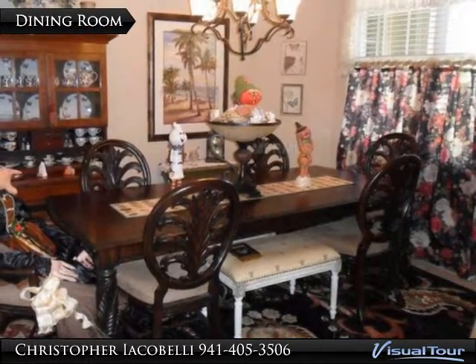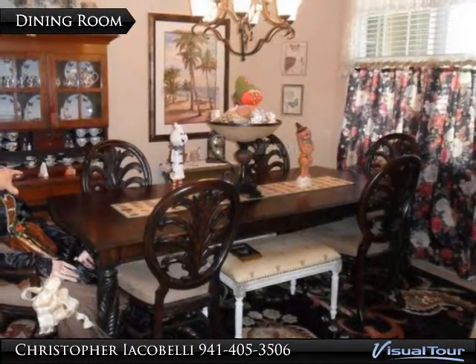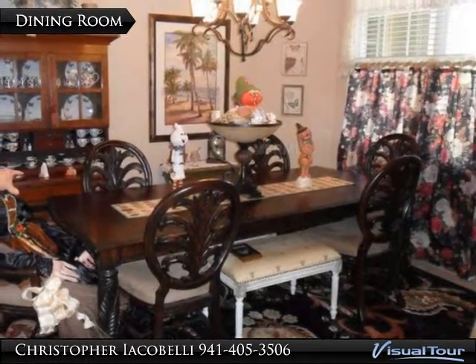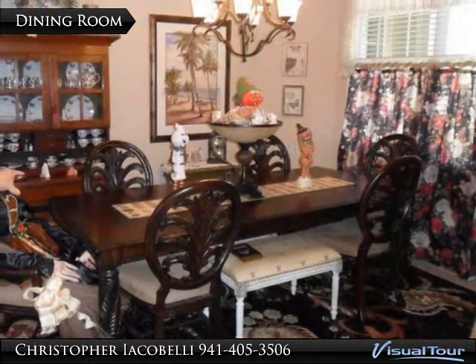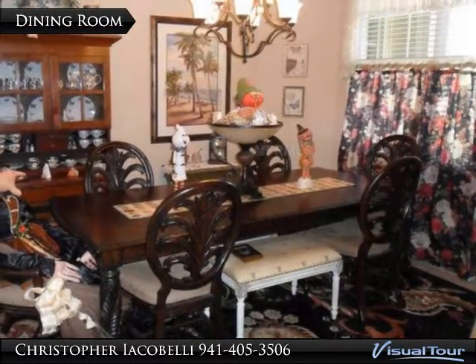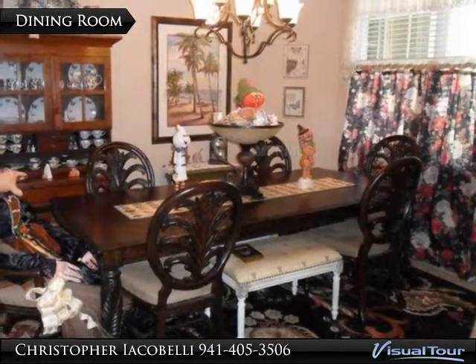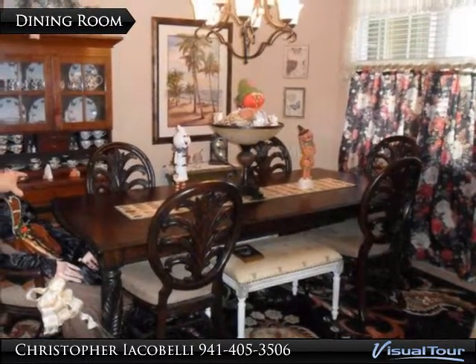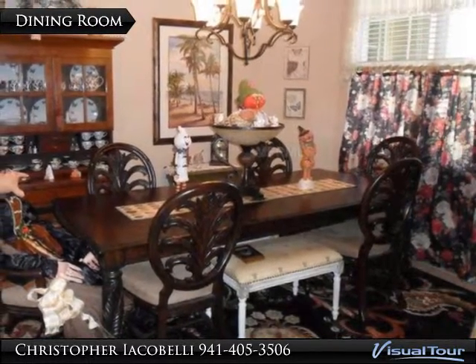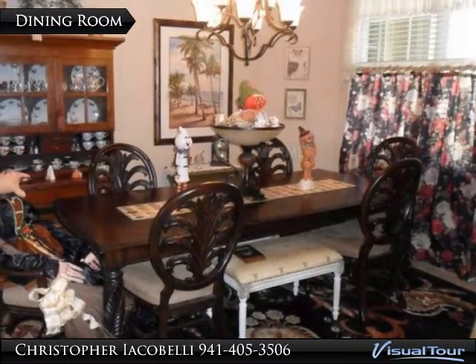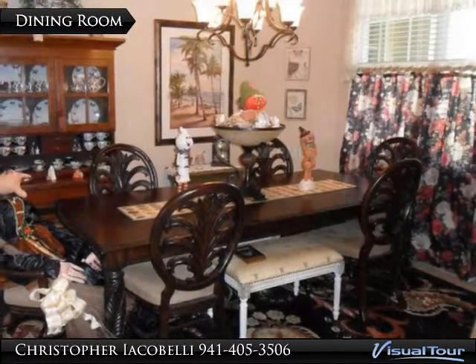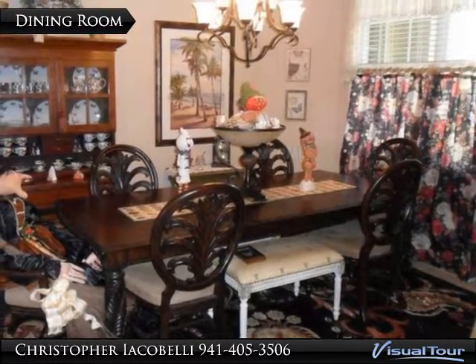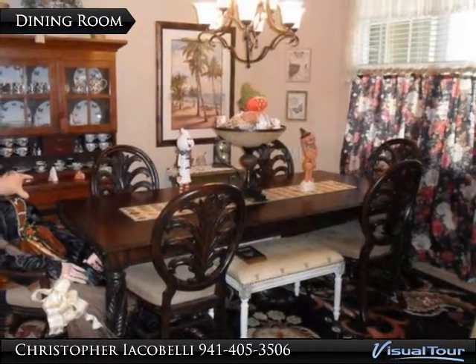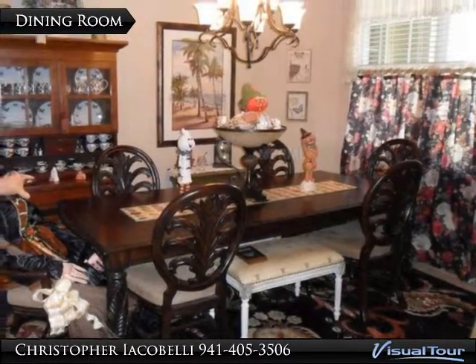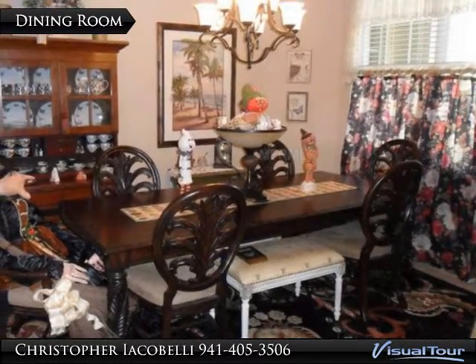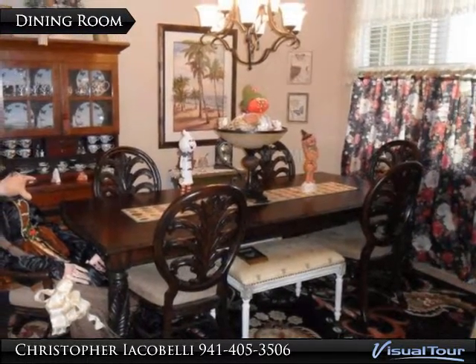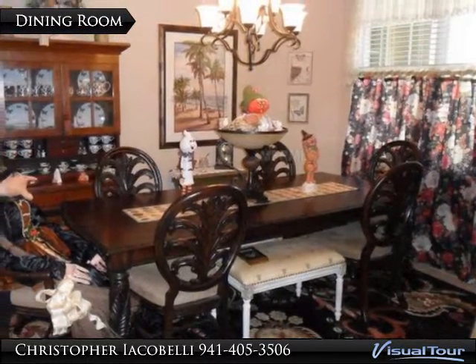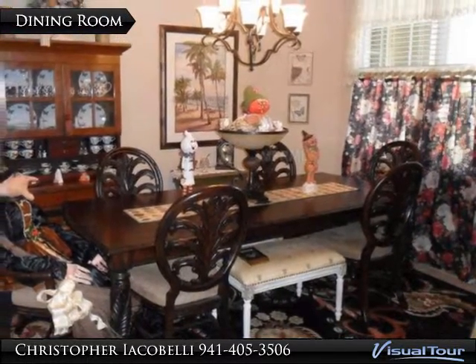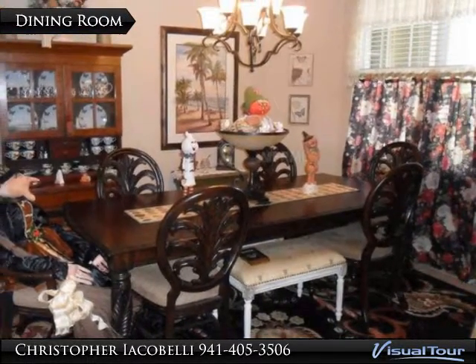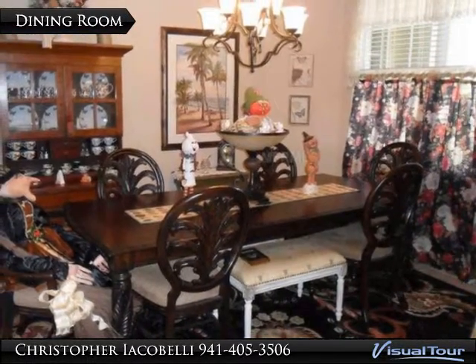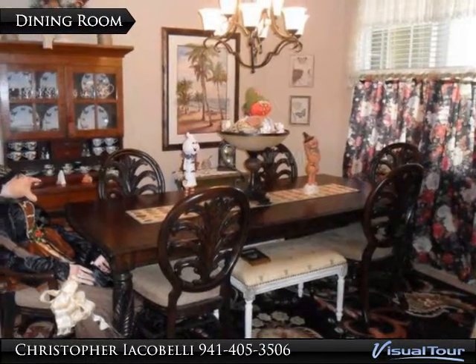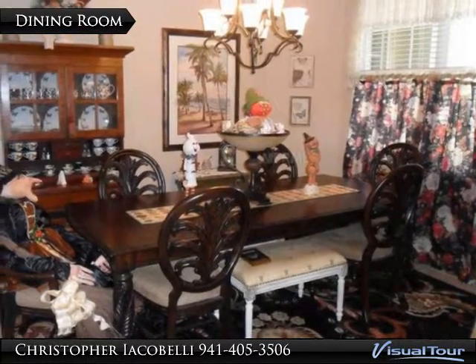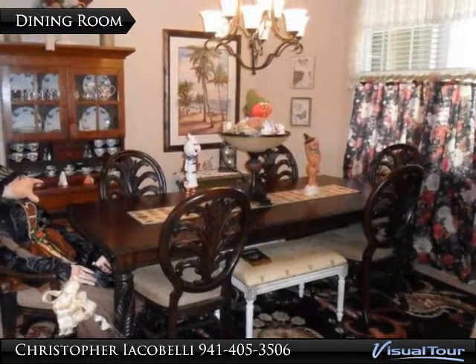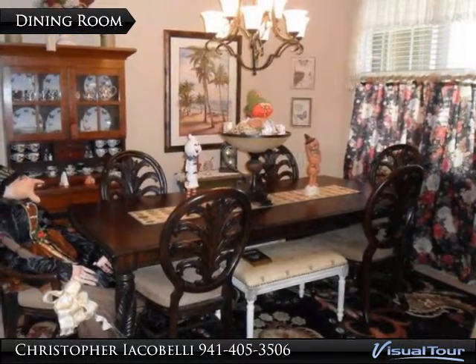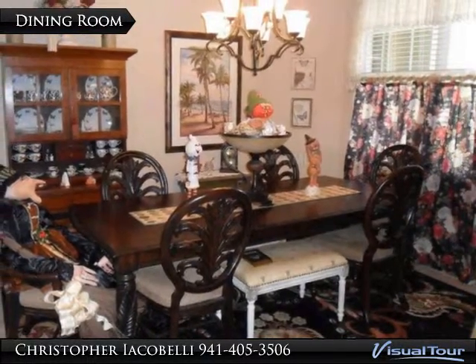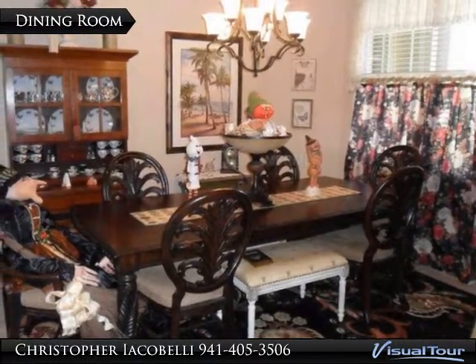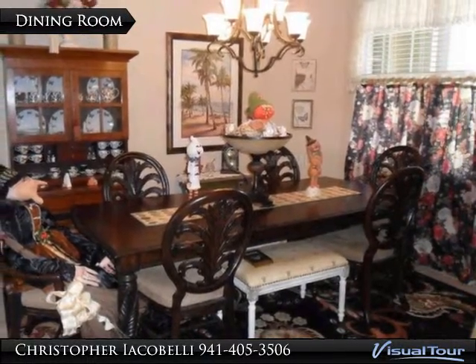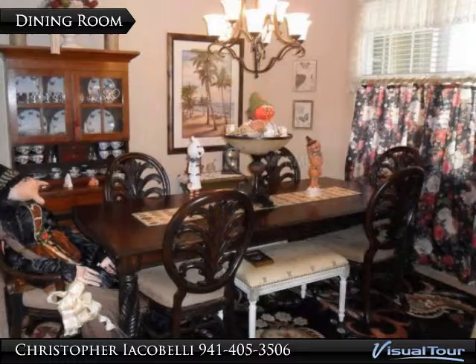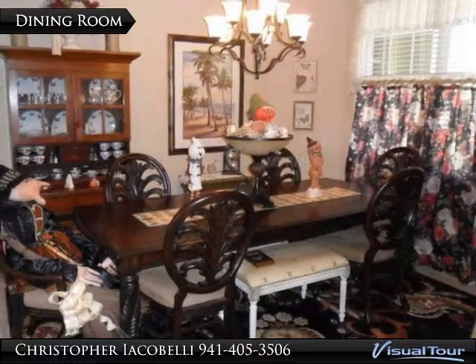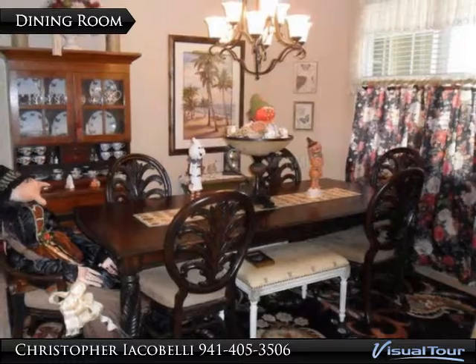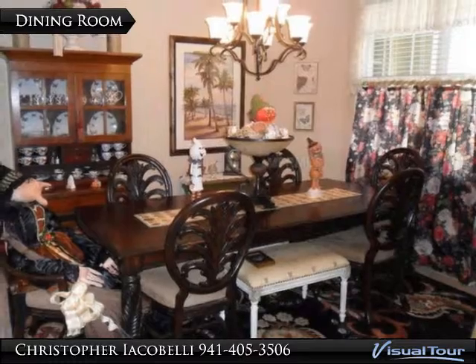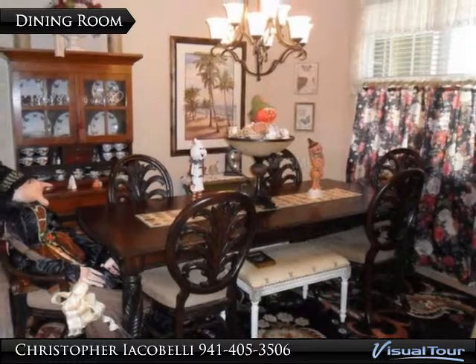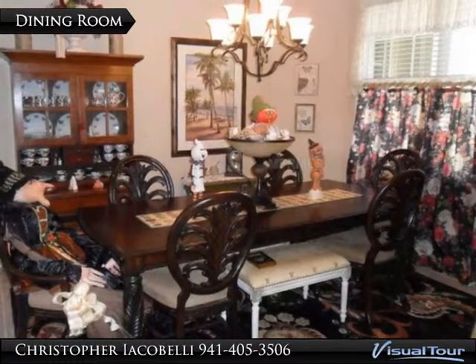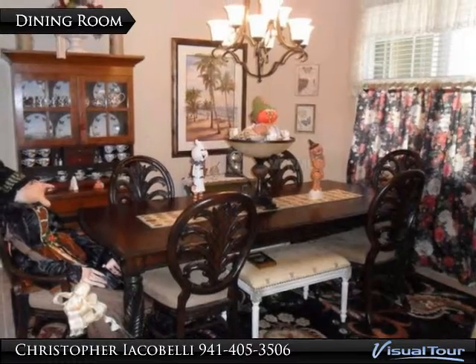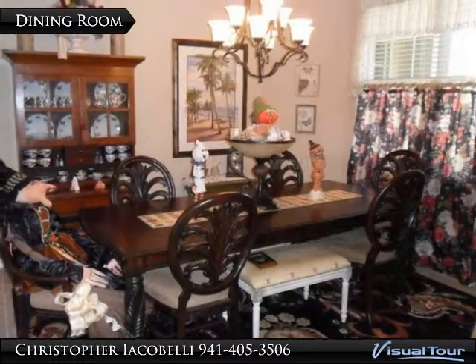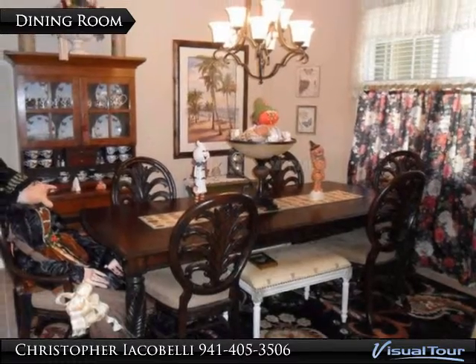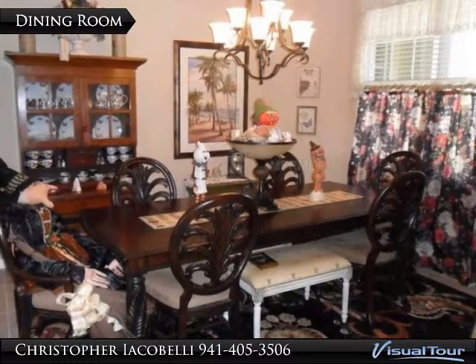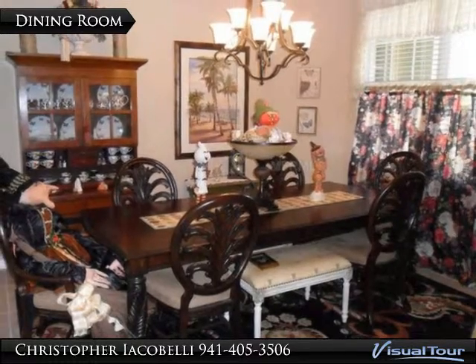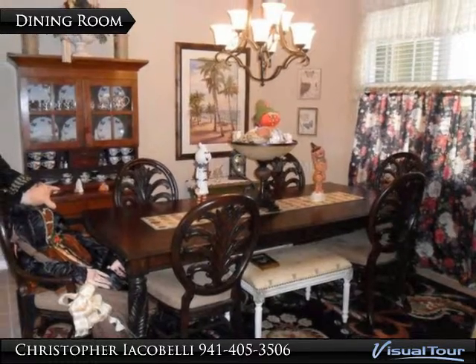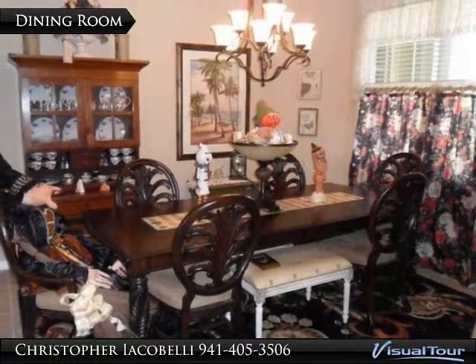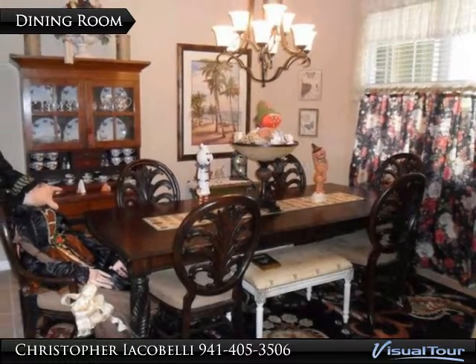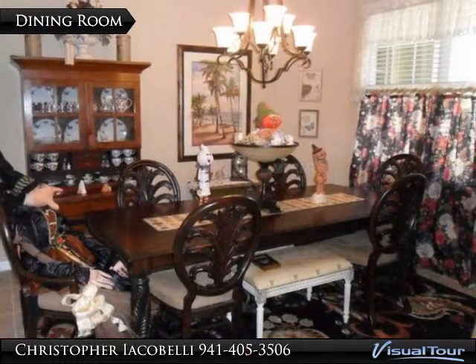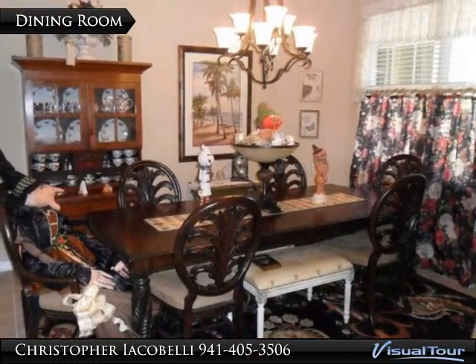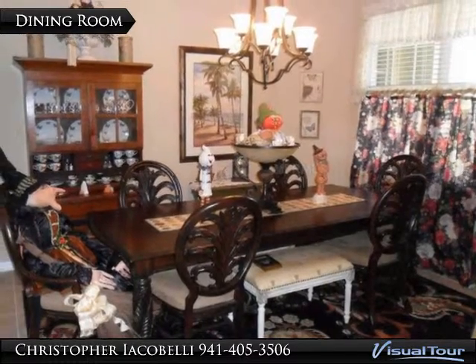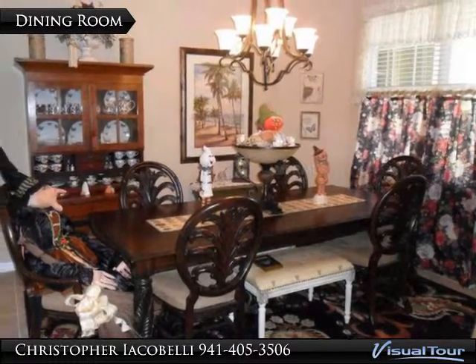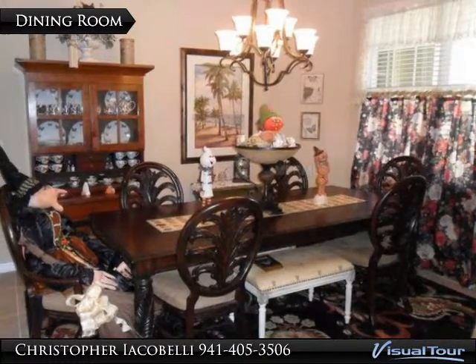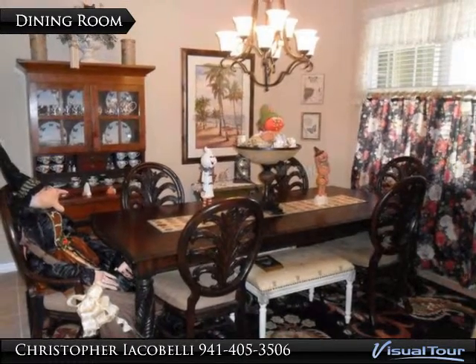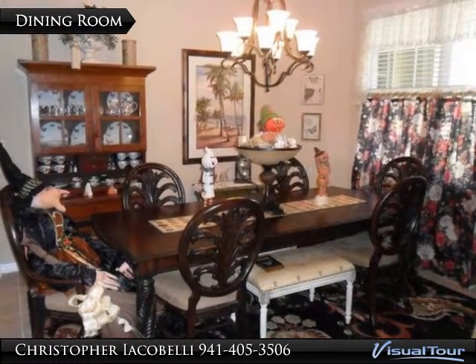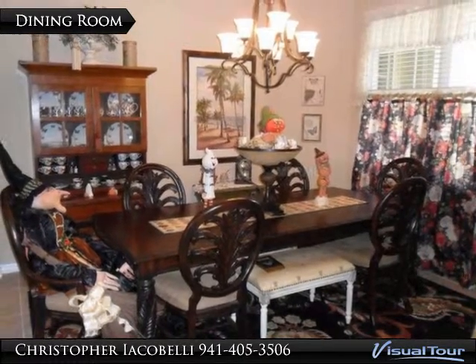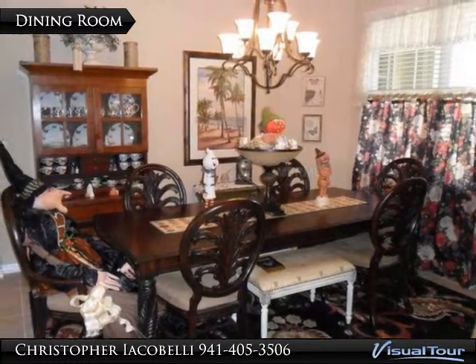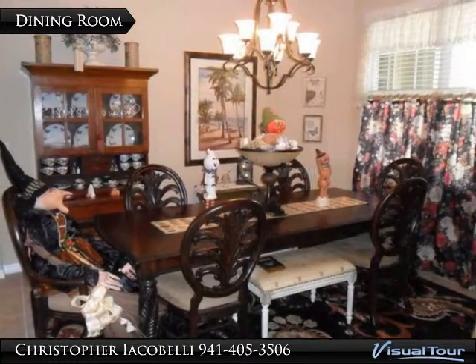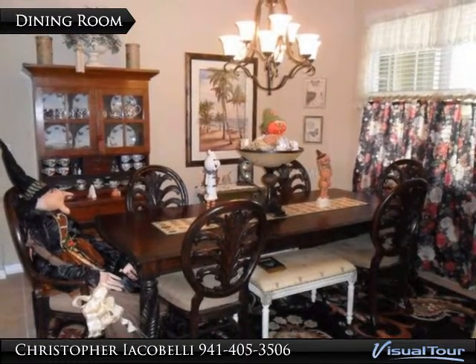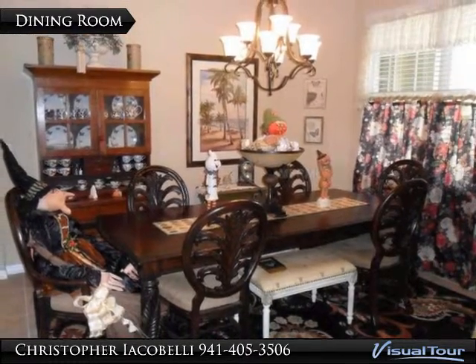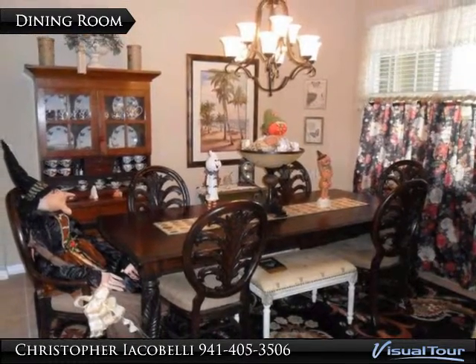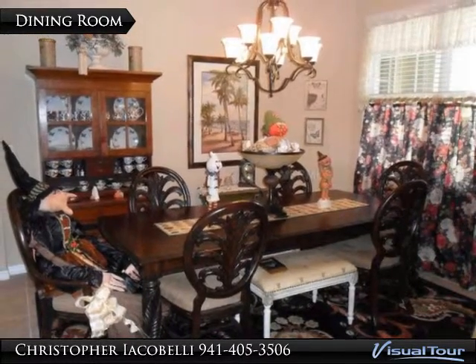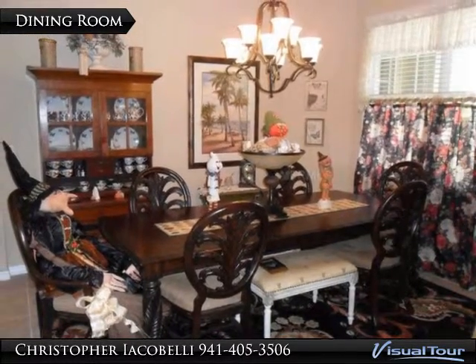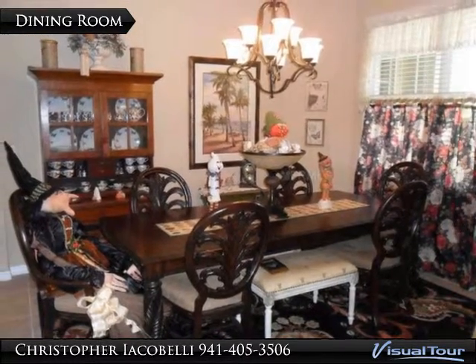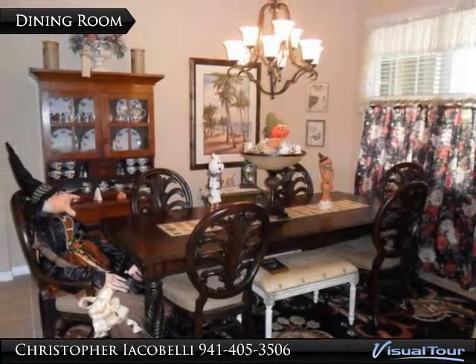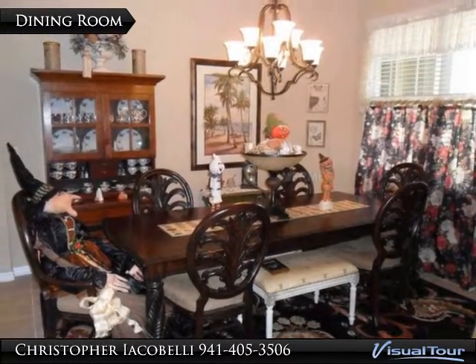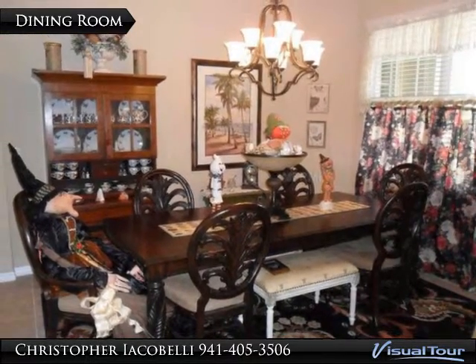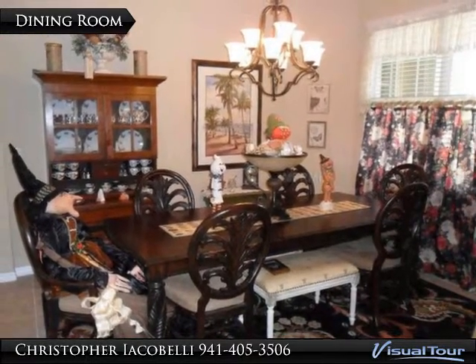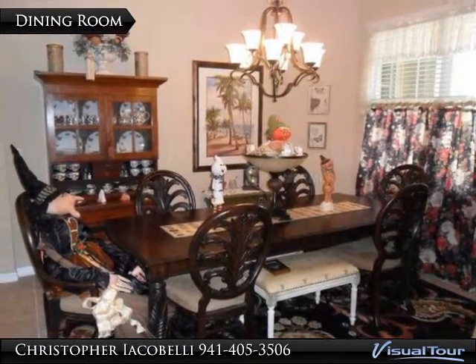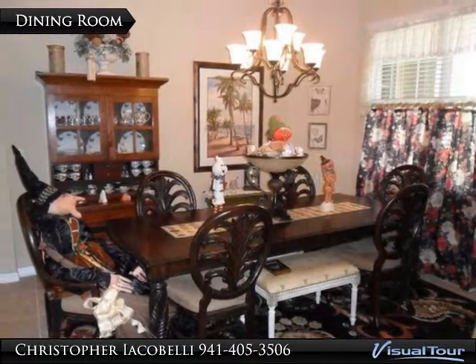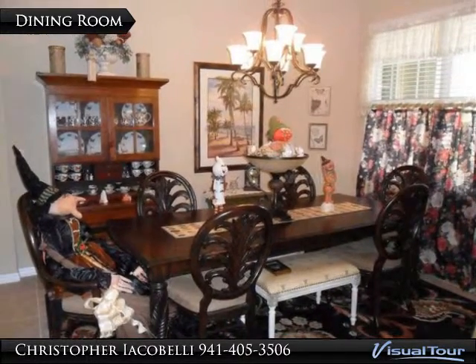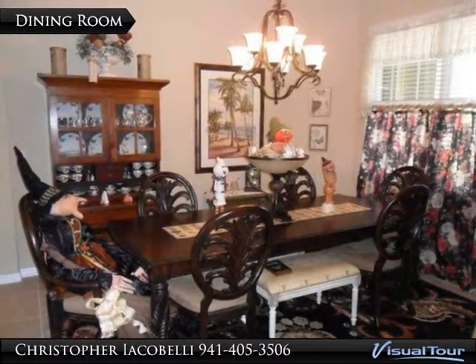Situated towards the front of the house, the dining room is in a great spot with views out the front and back, allowing for wonderful conversation at dinner.